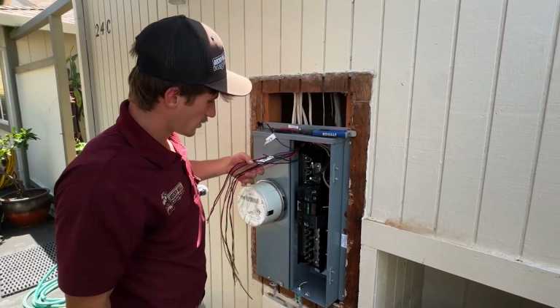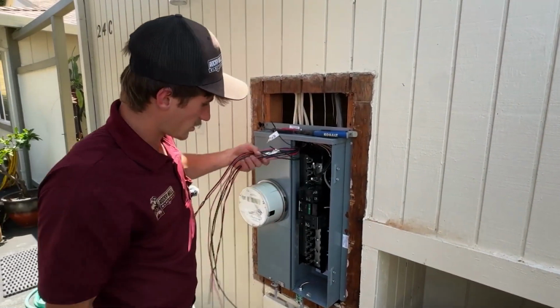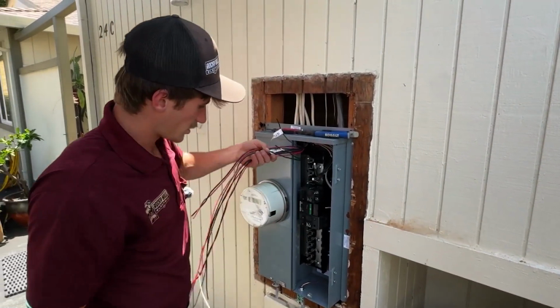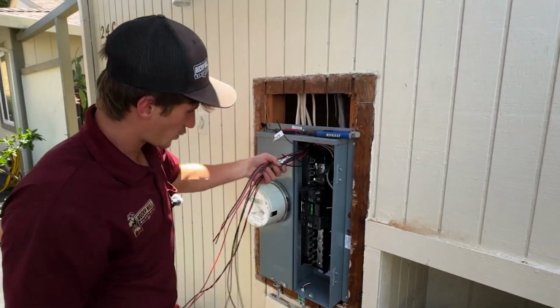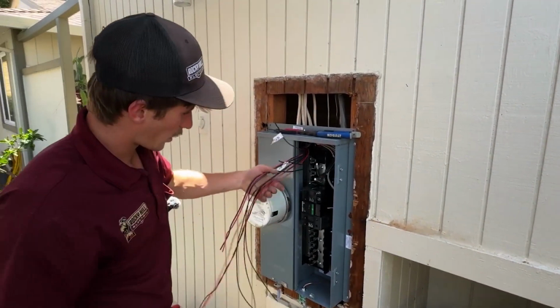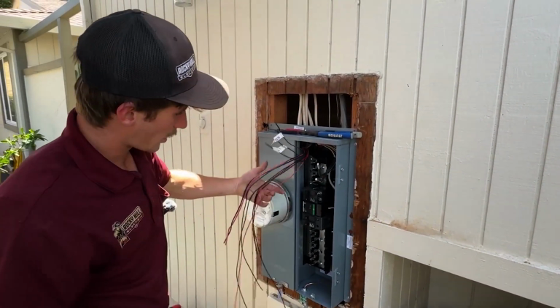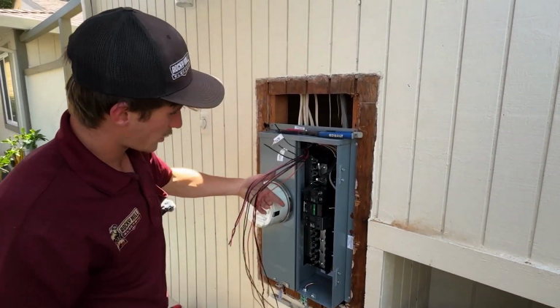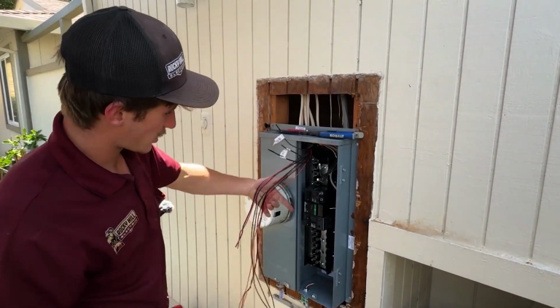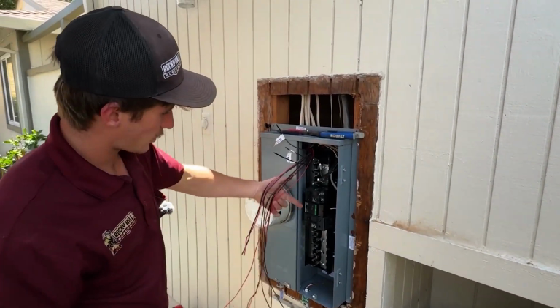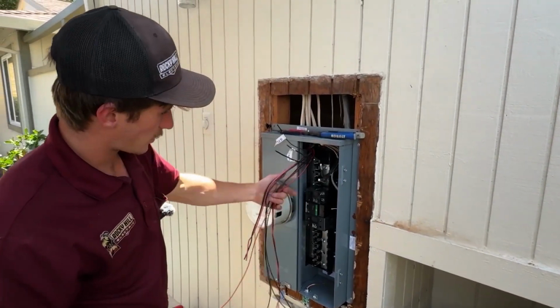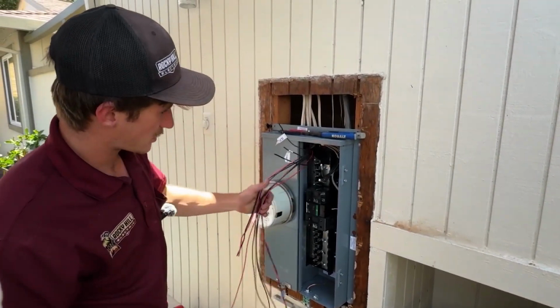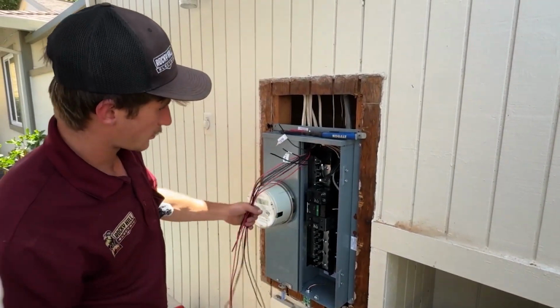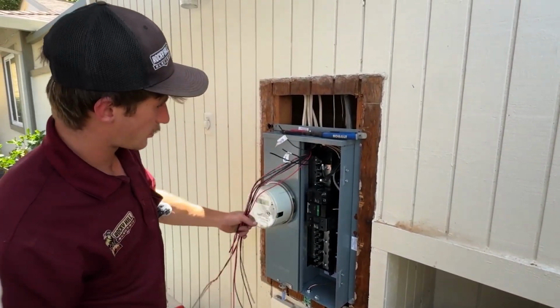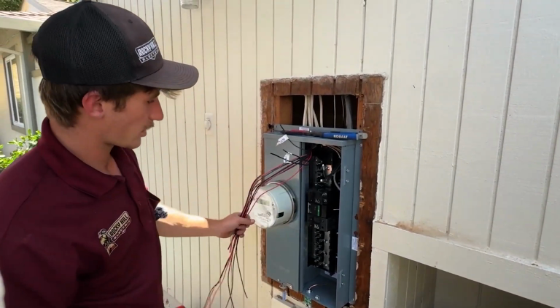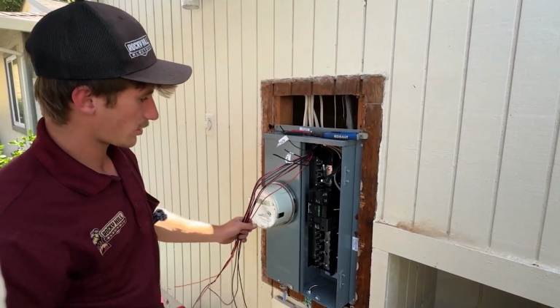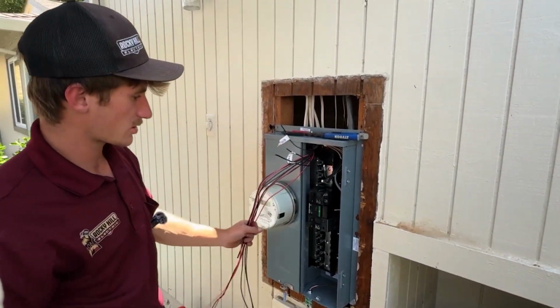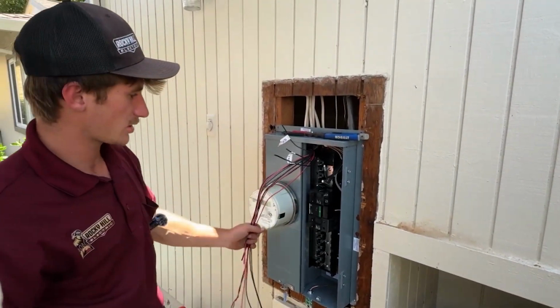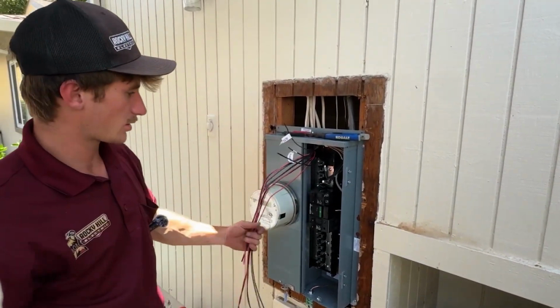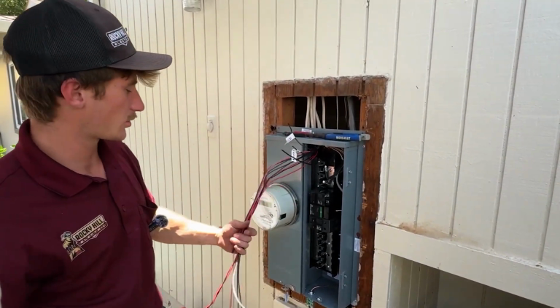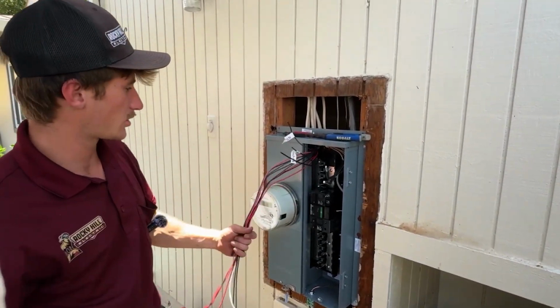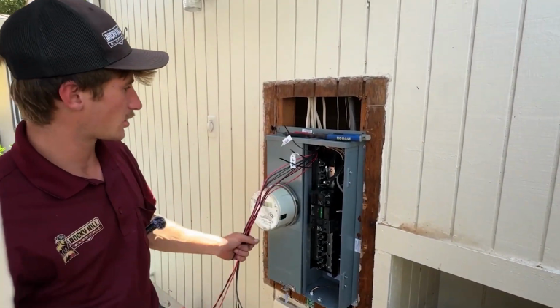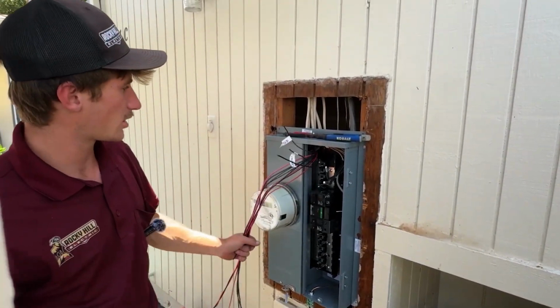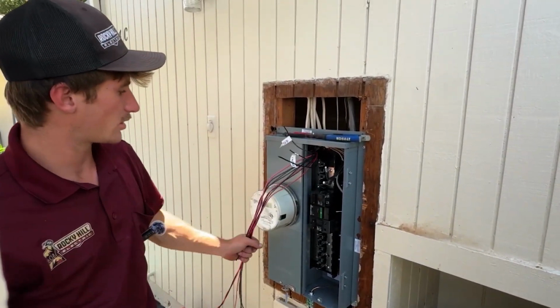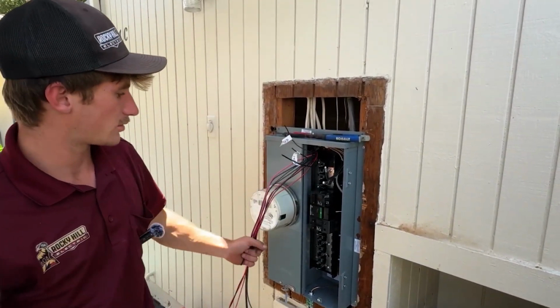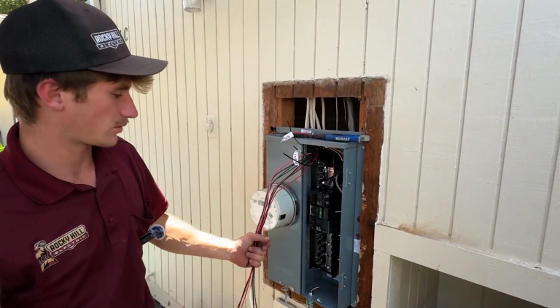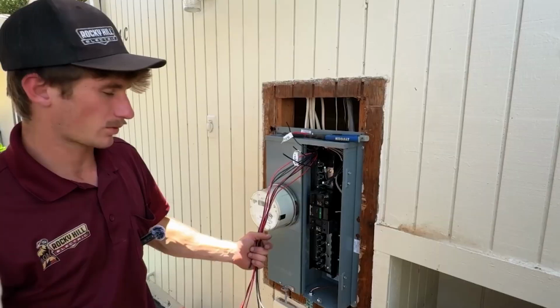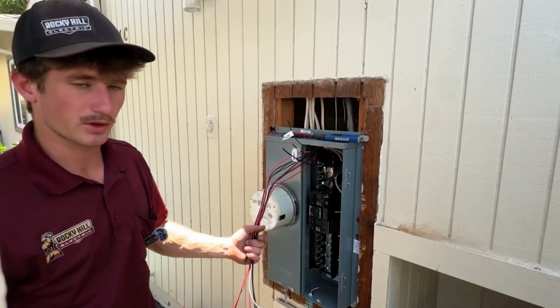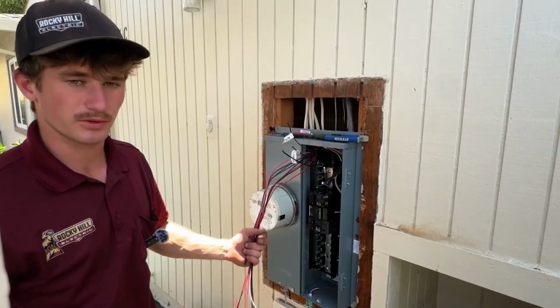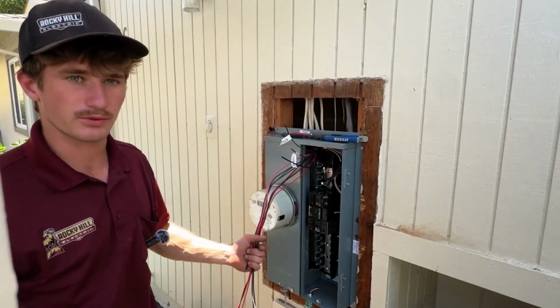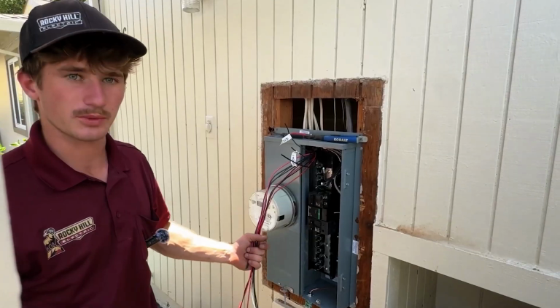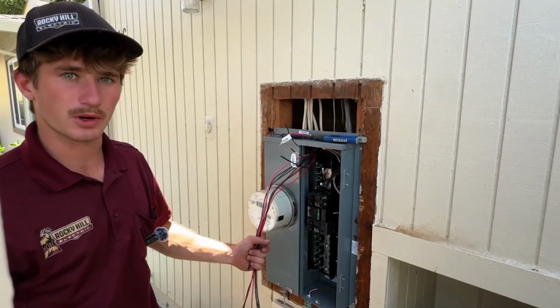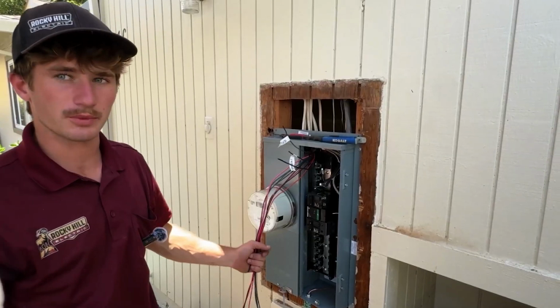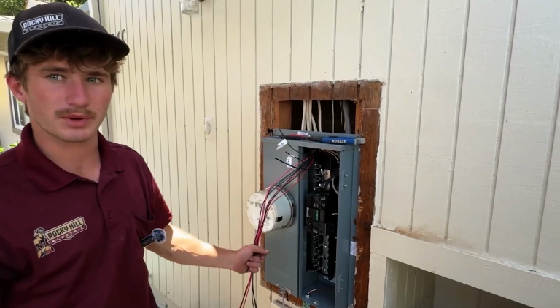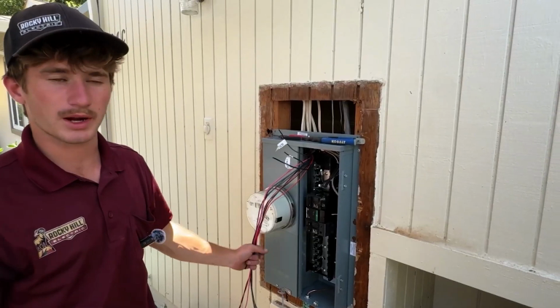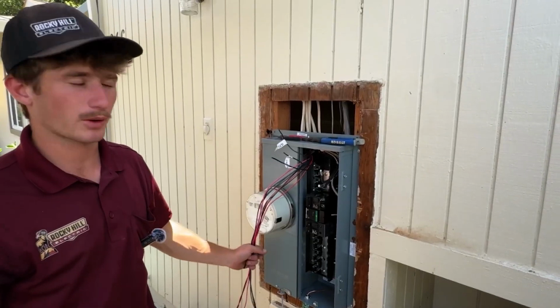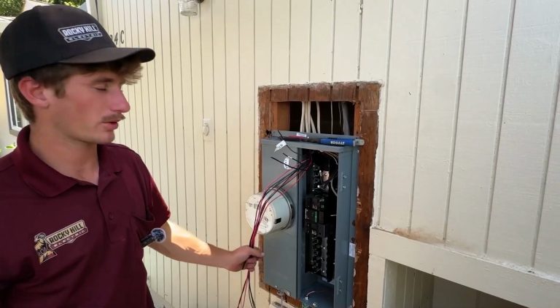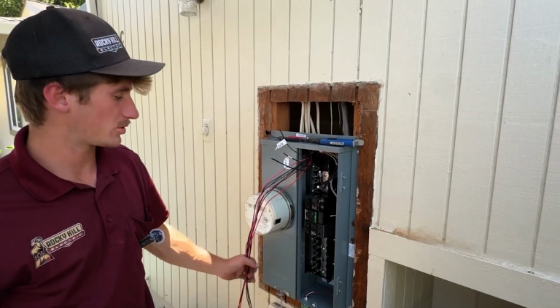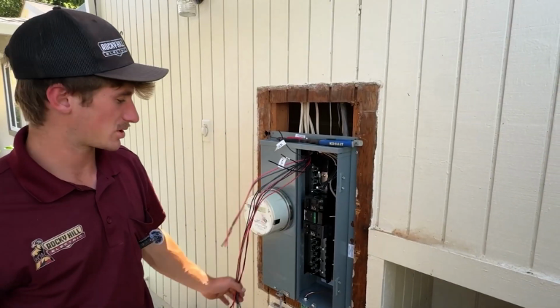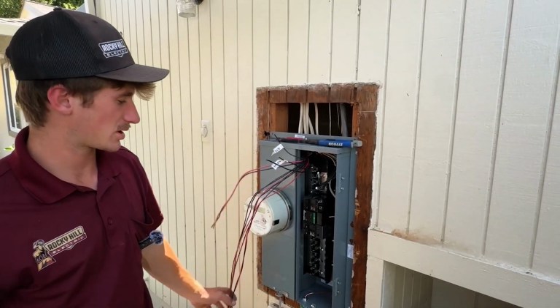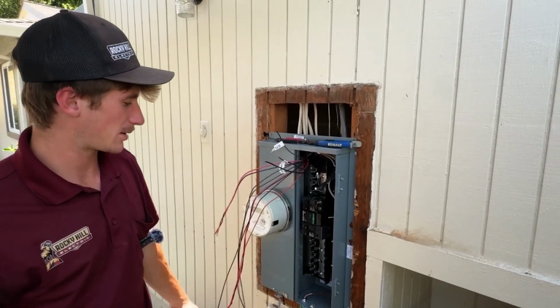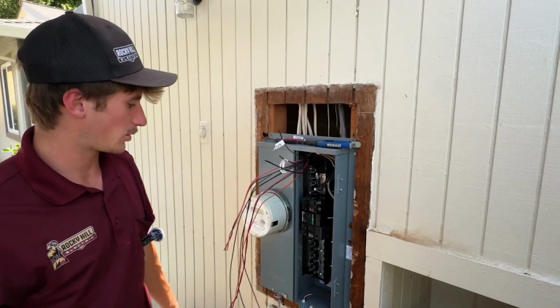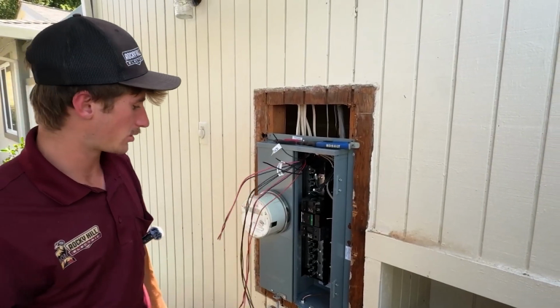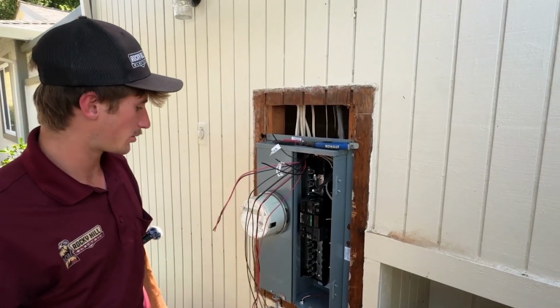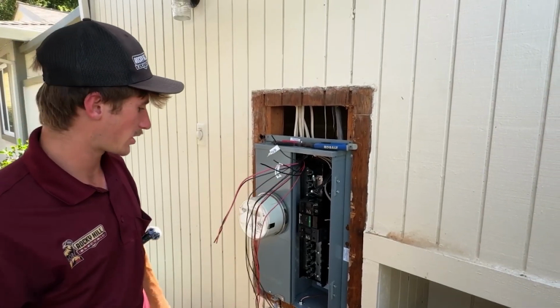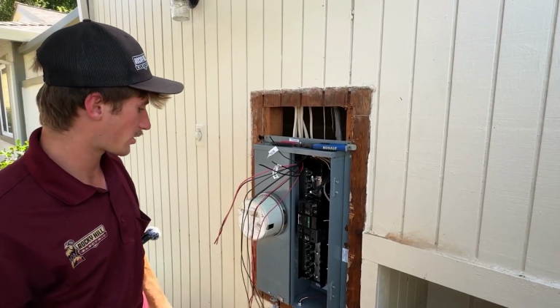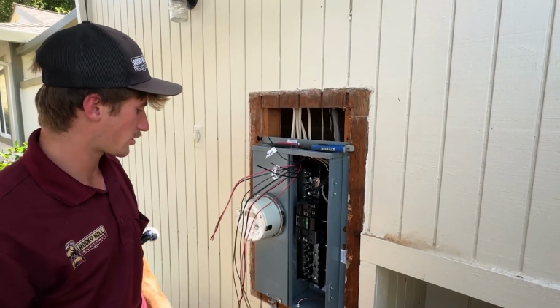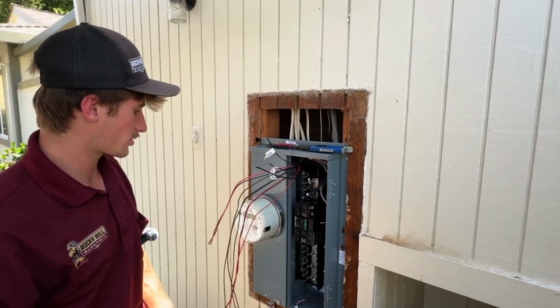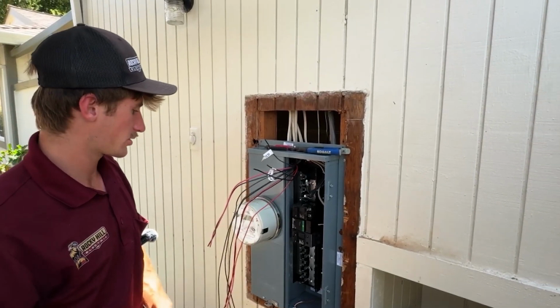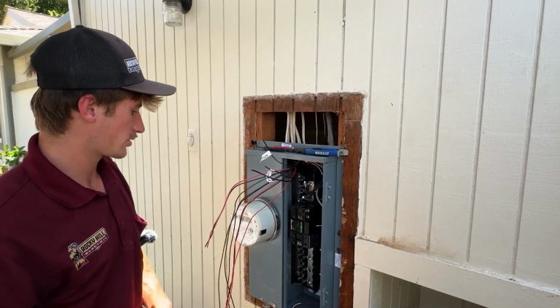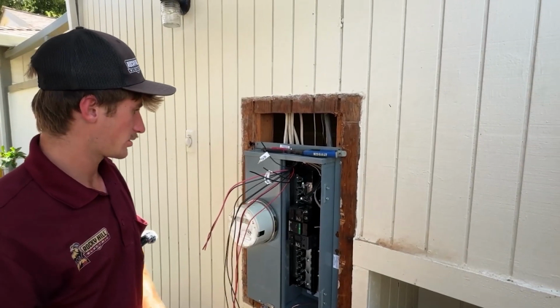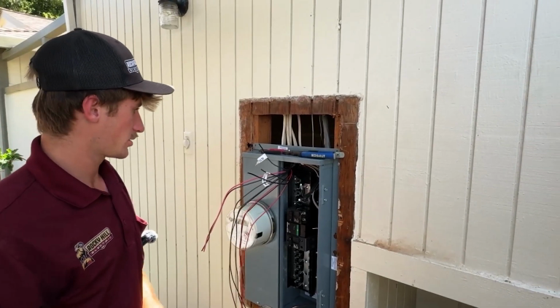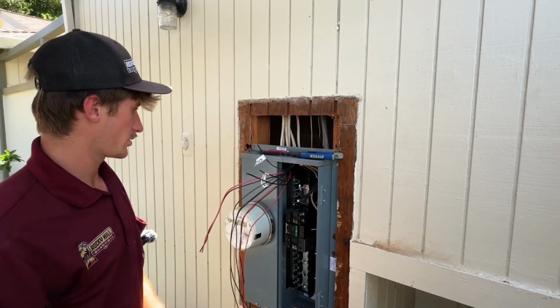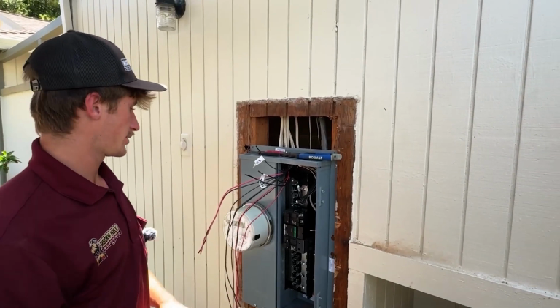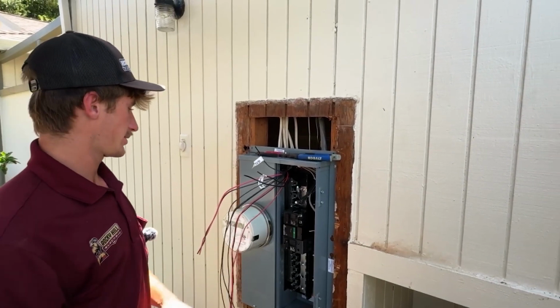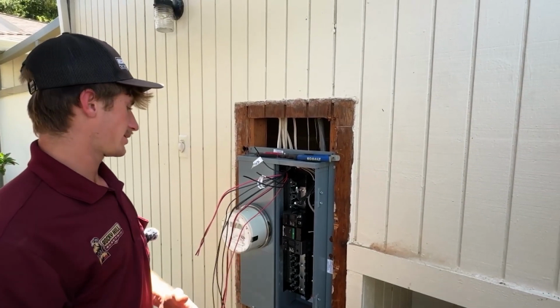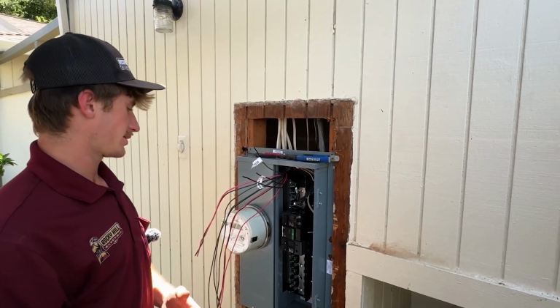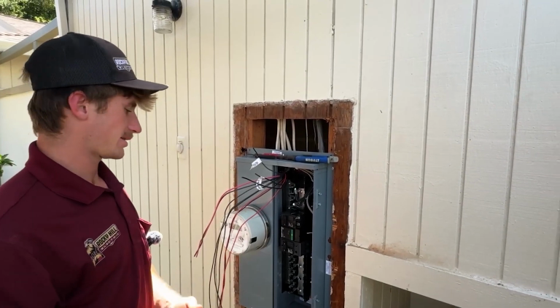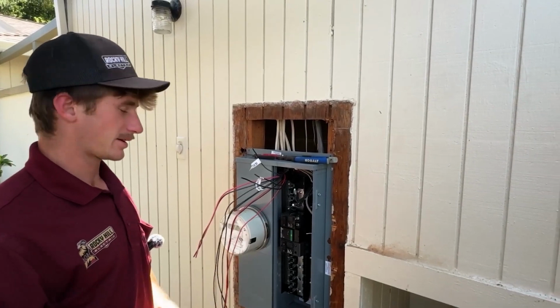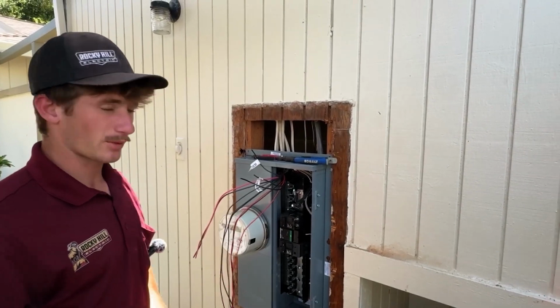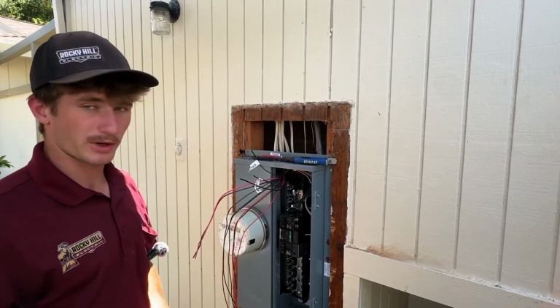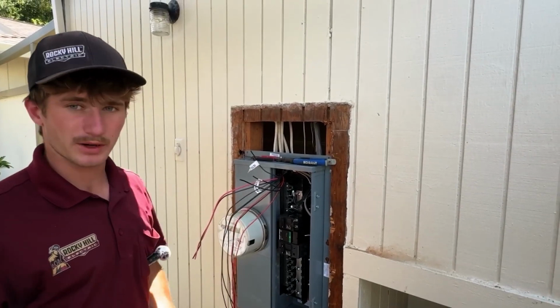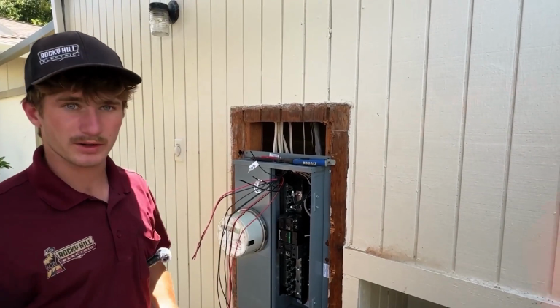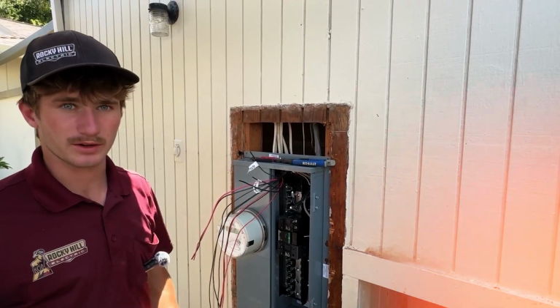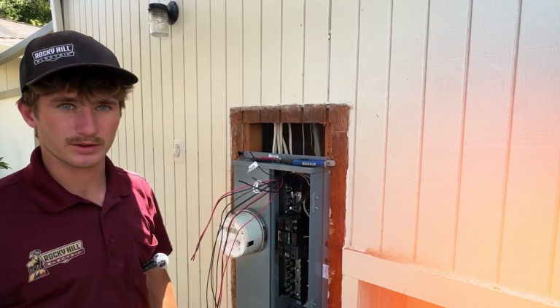Finishing touches — once we've got these wires and the rest of the breakers in, then we're done. We're going to flip on power, label the breakers, and we're out of here.